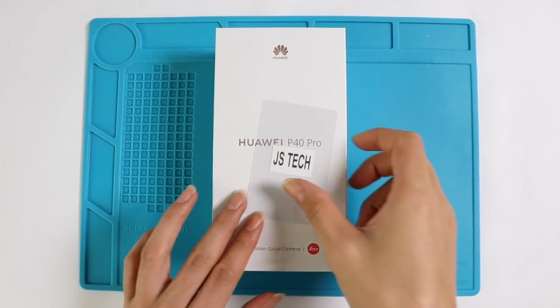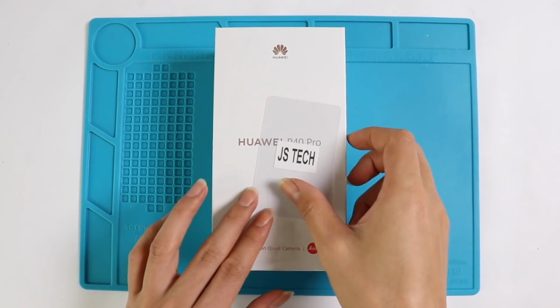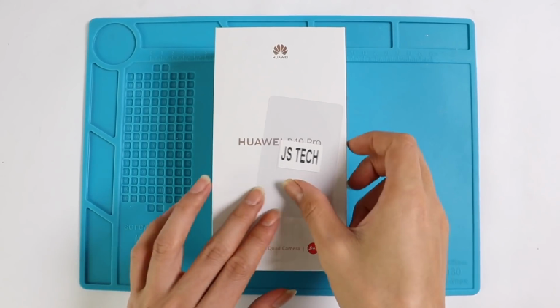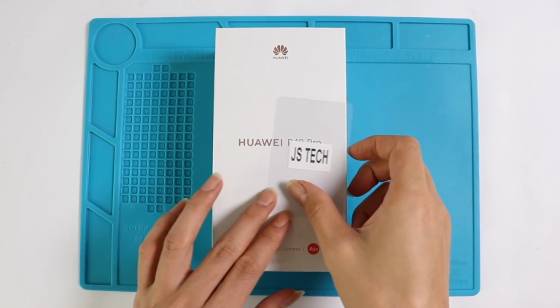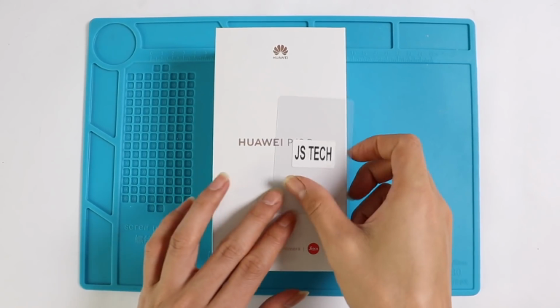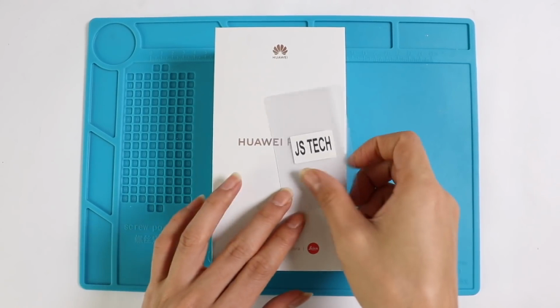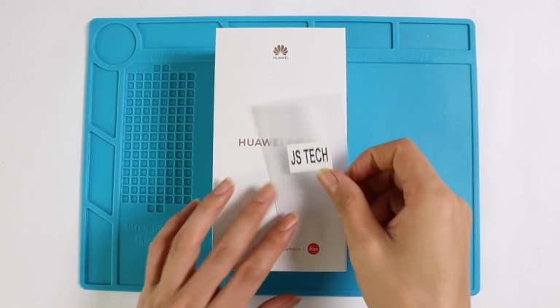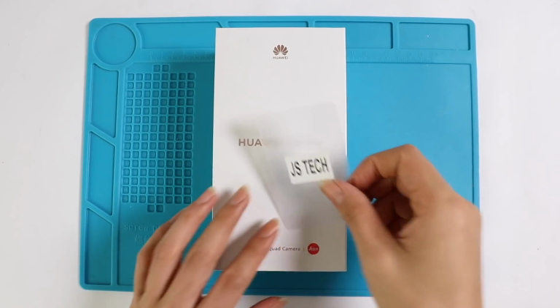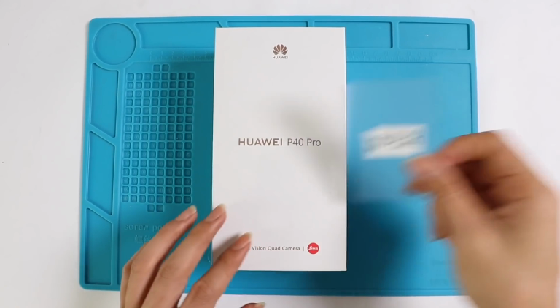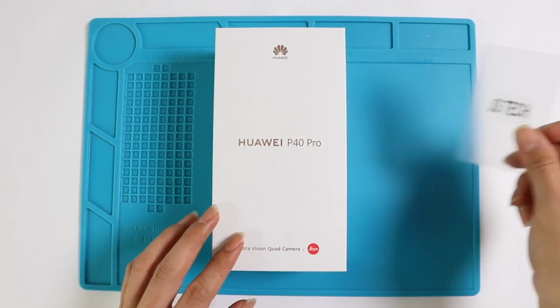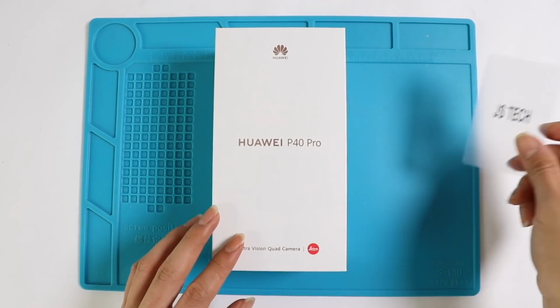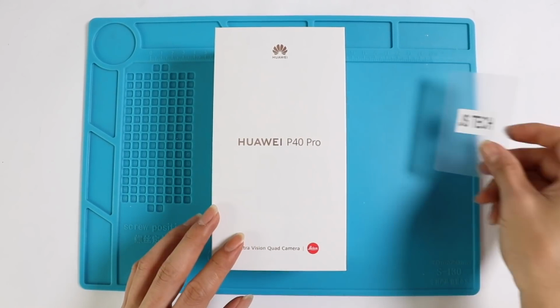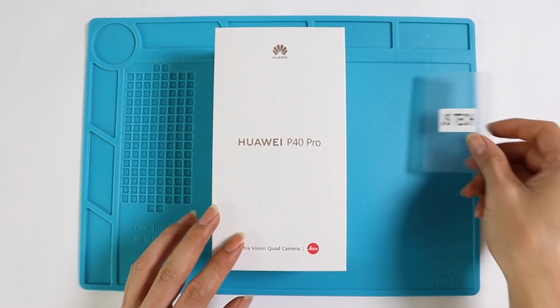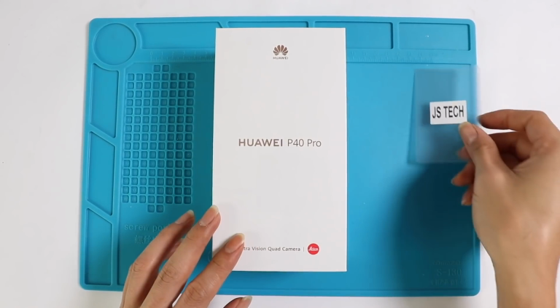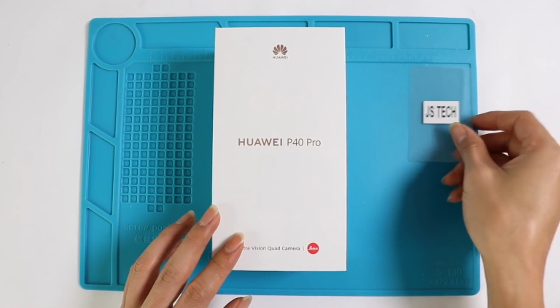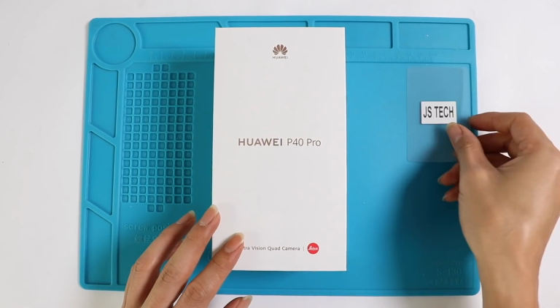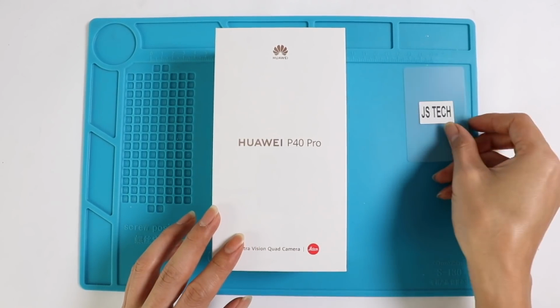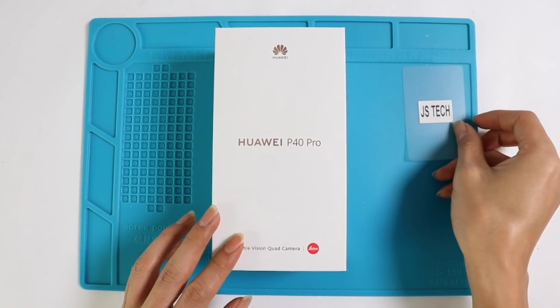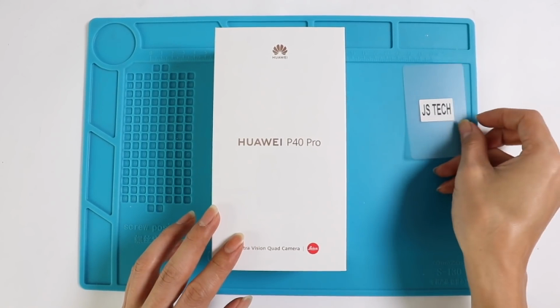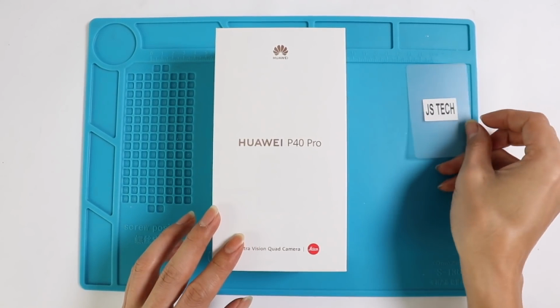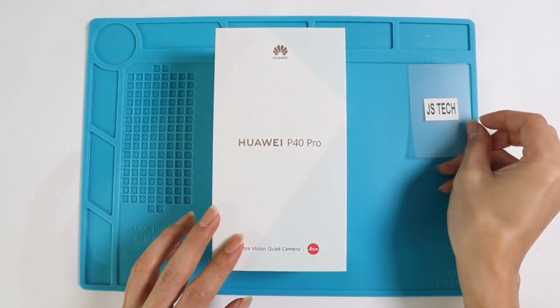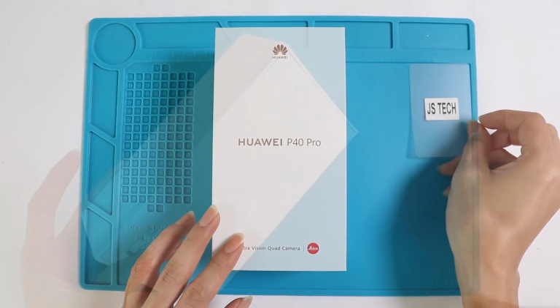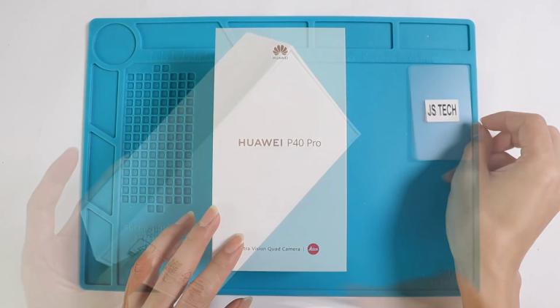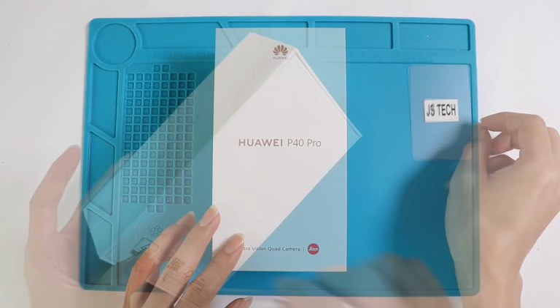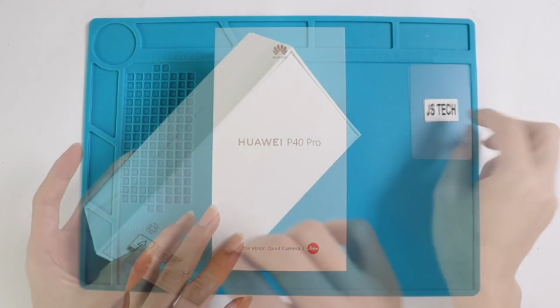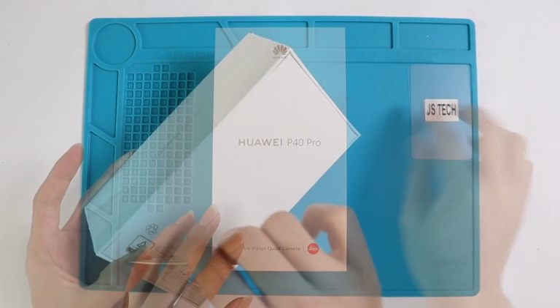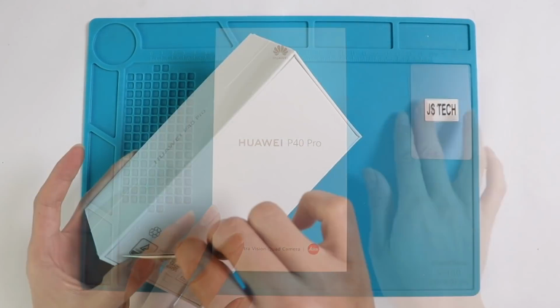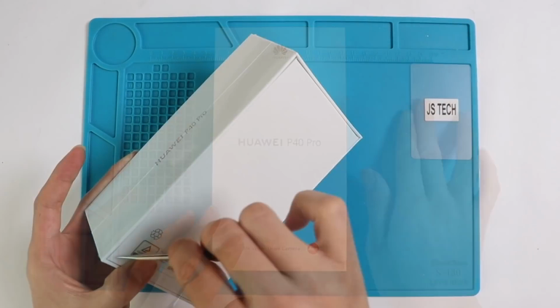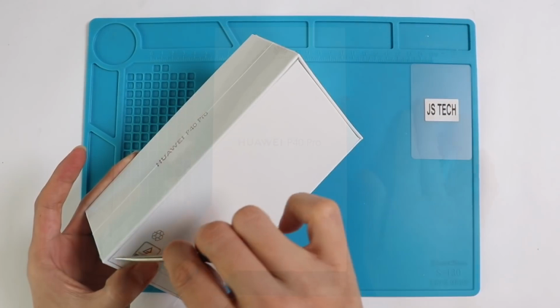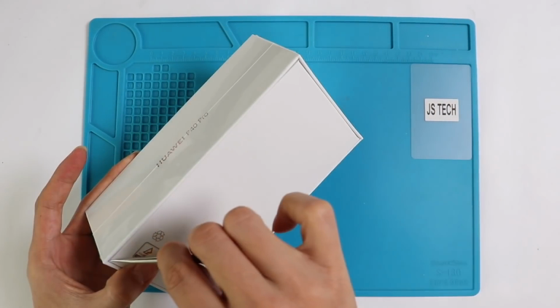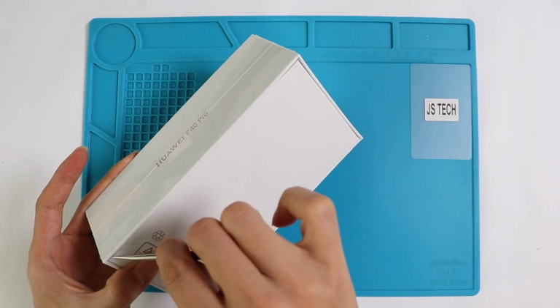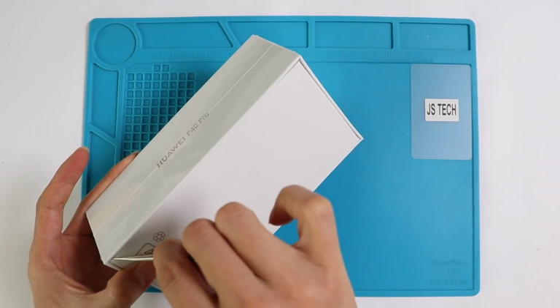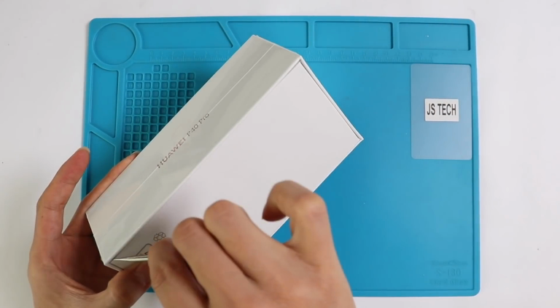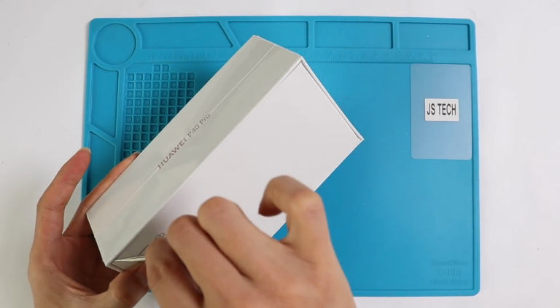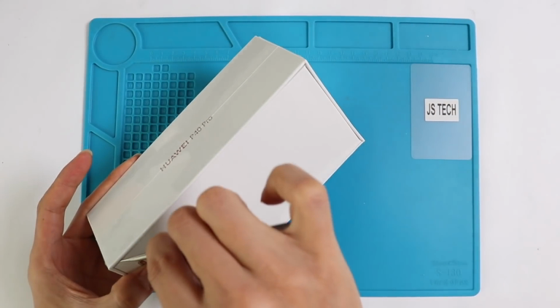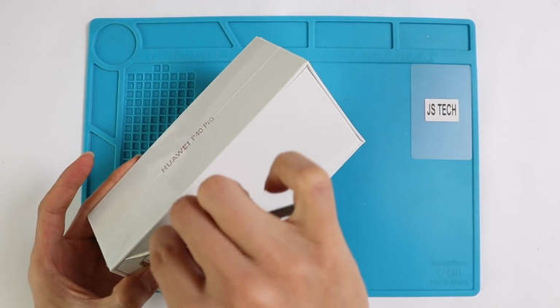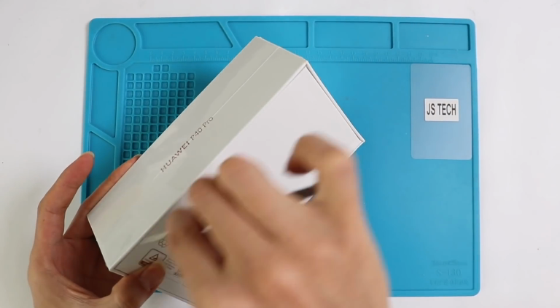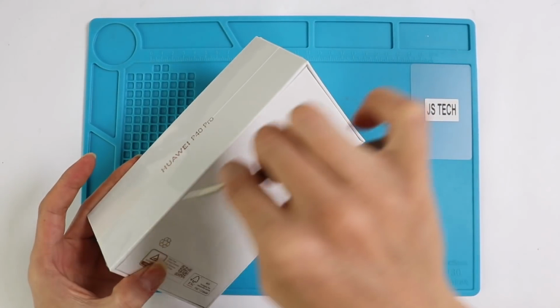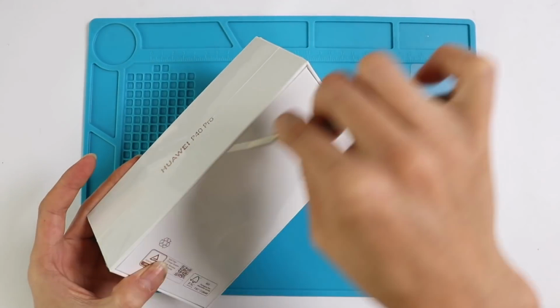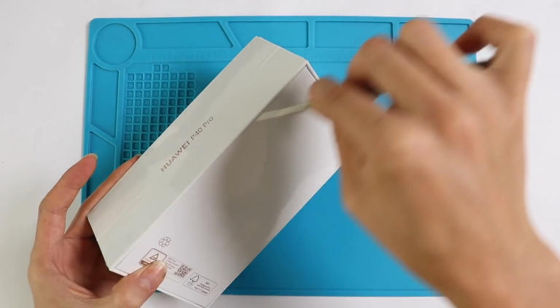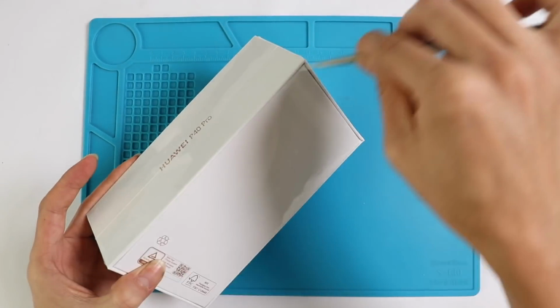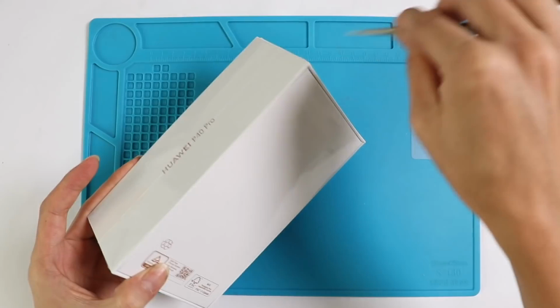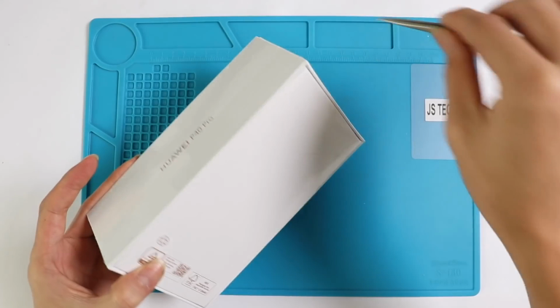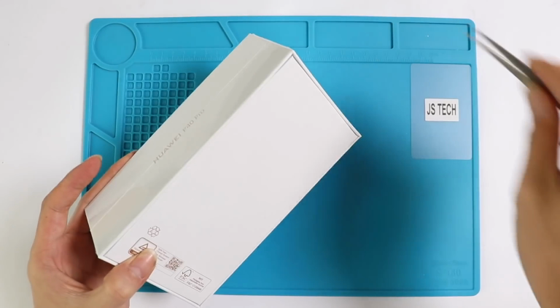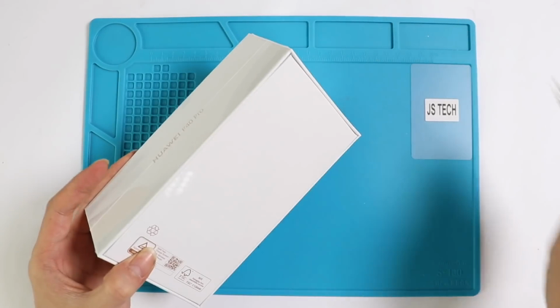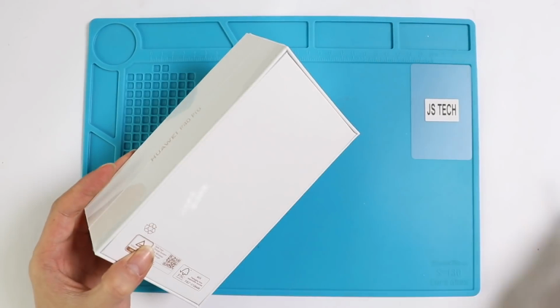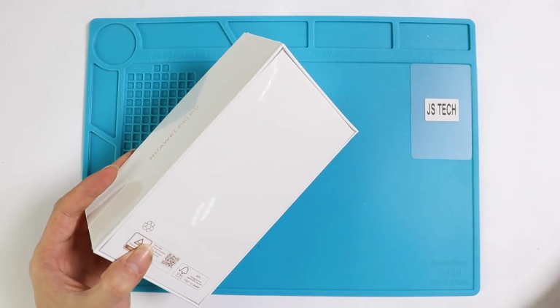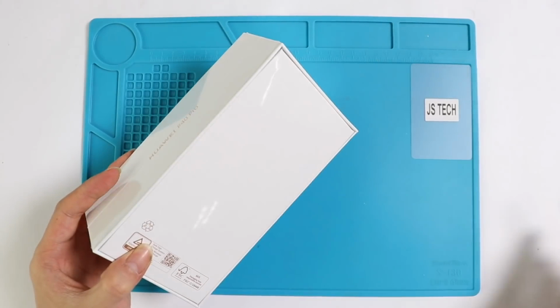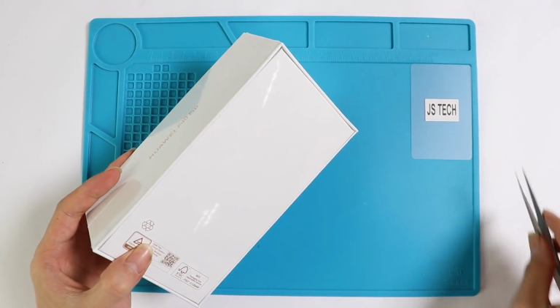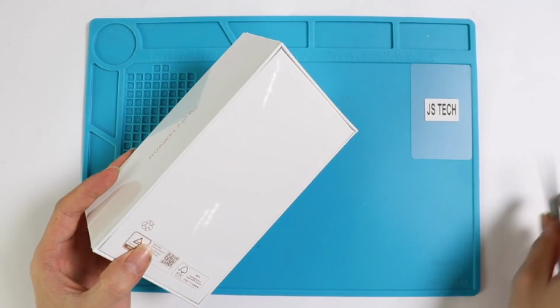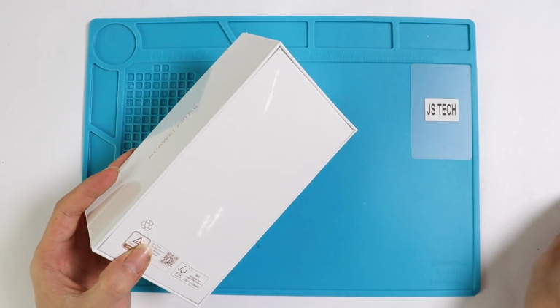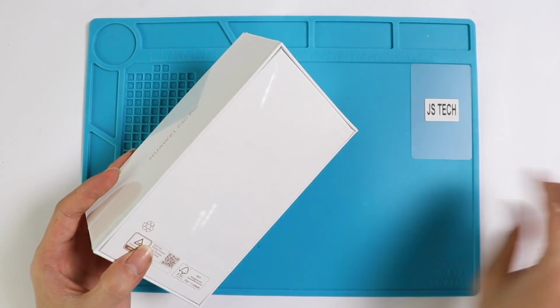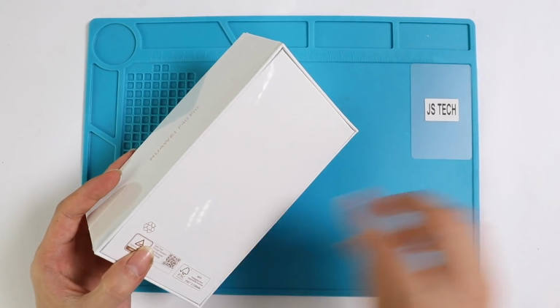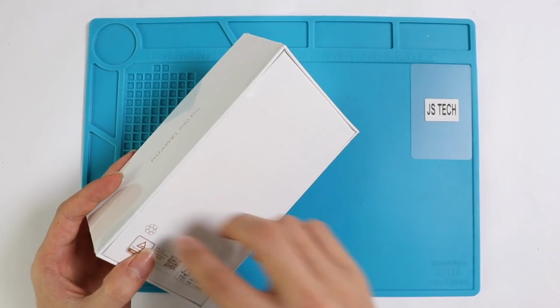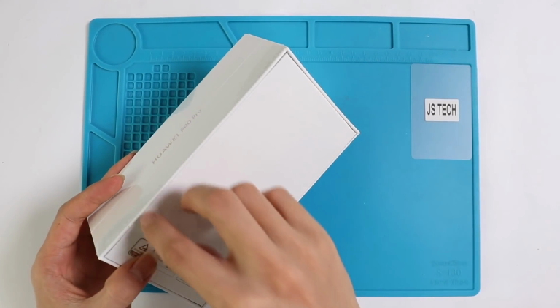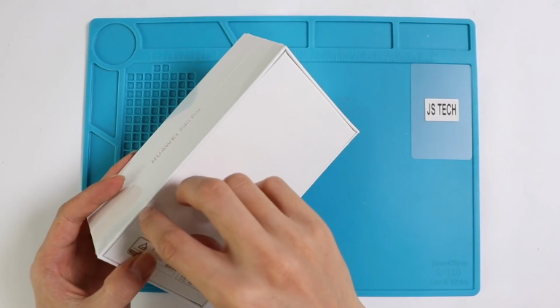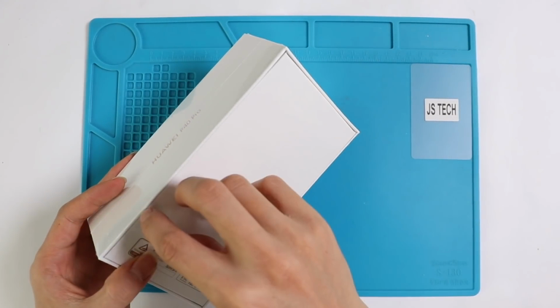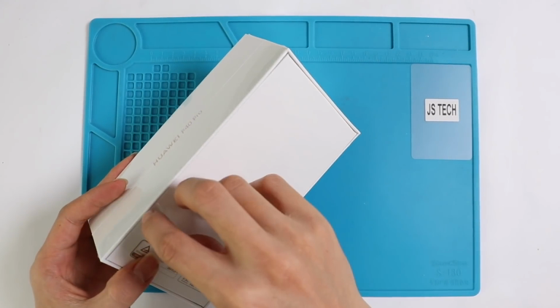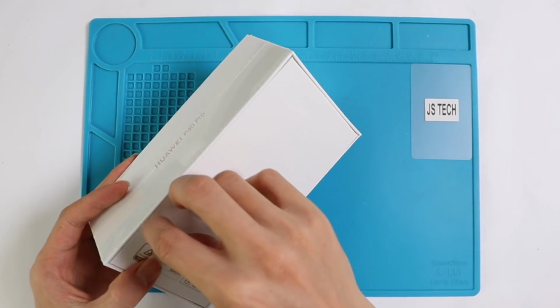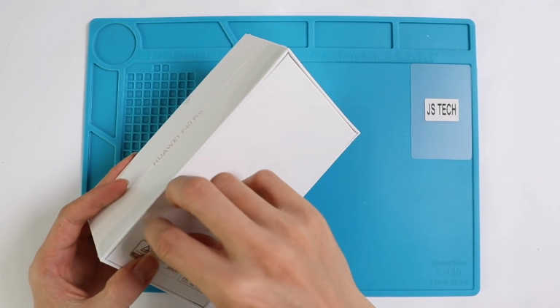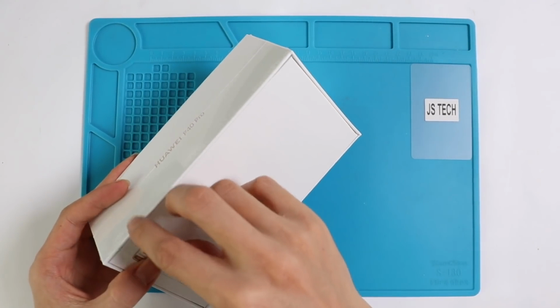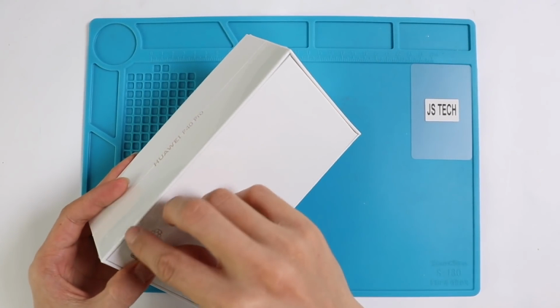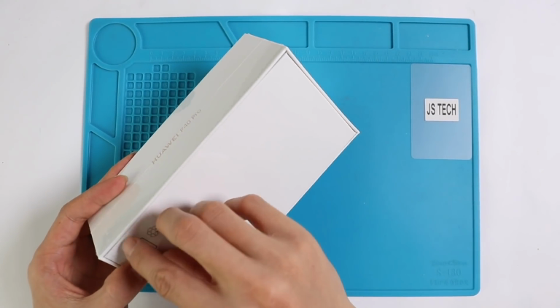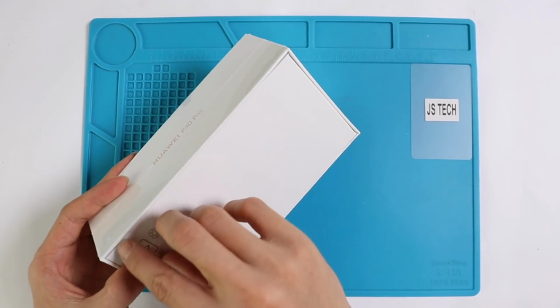Hi everyone and welcome back to GEDU. Today we are going to do the waterproofing test on Huawei P40 Pro.